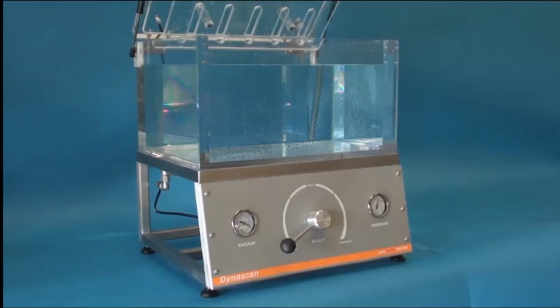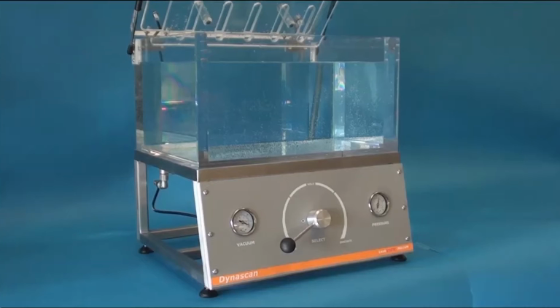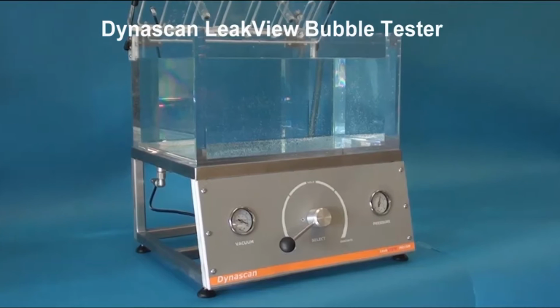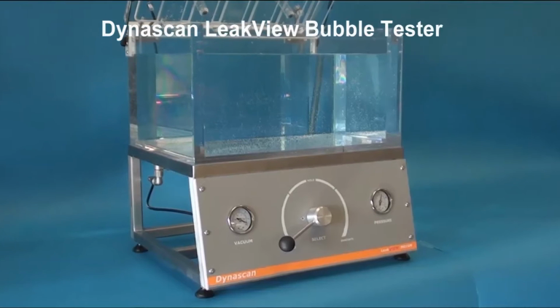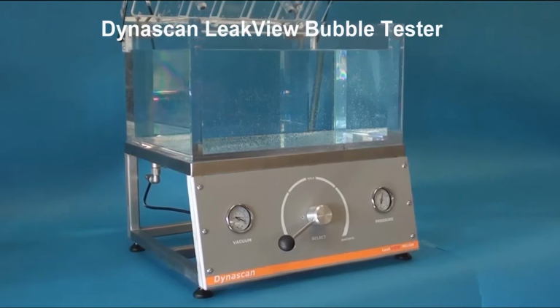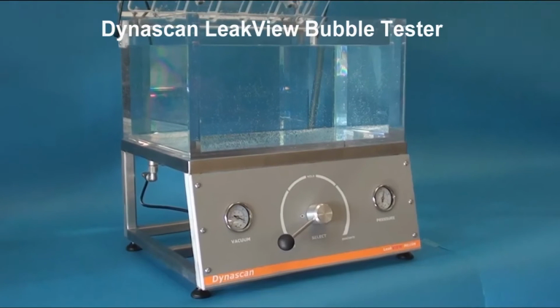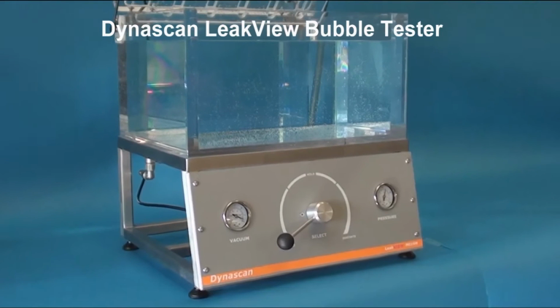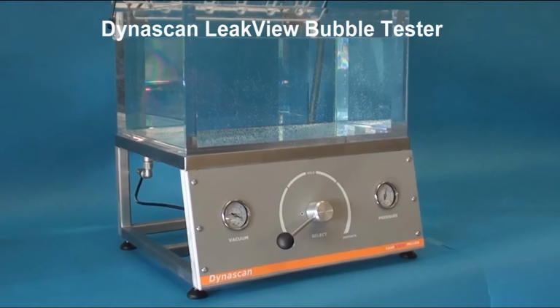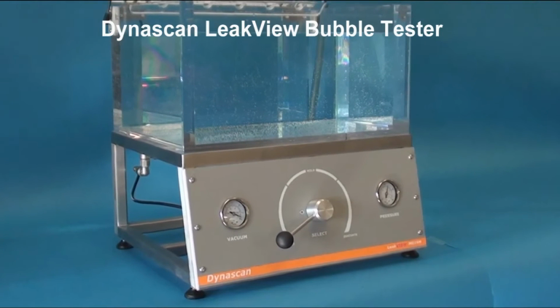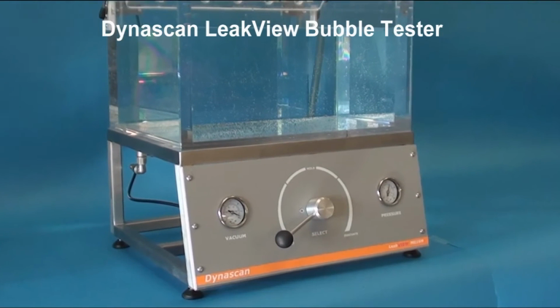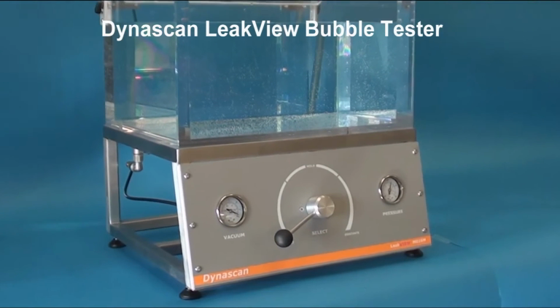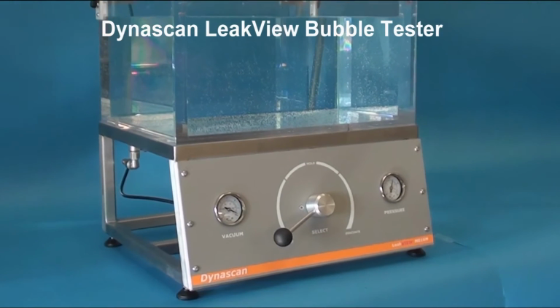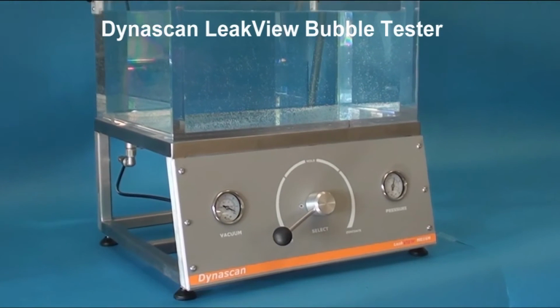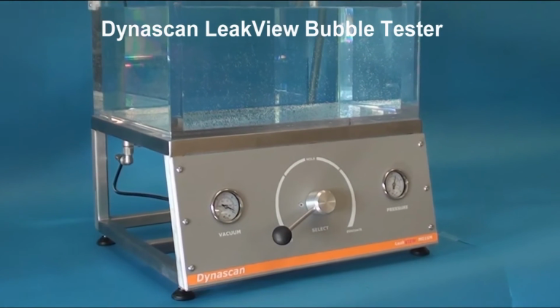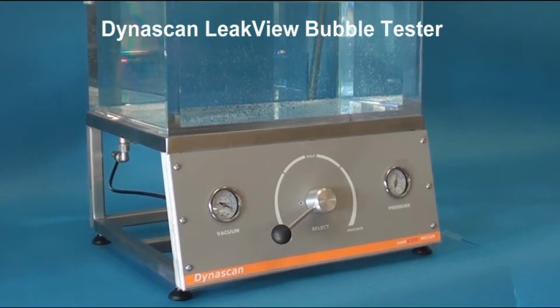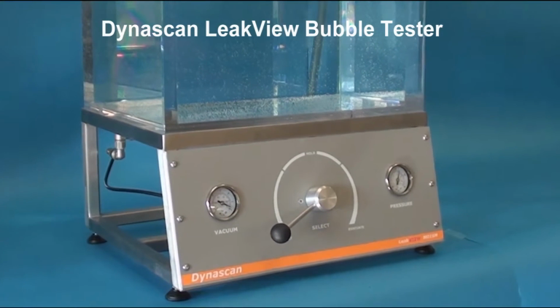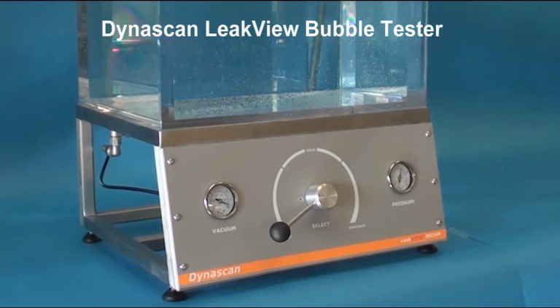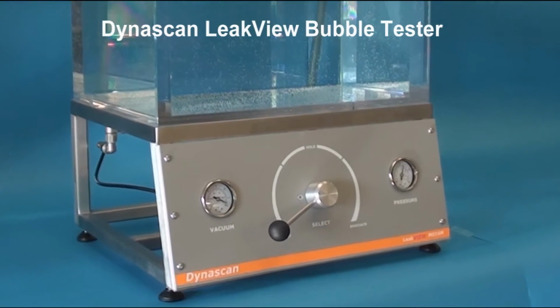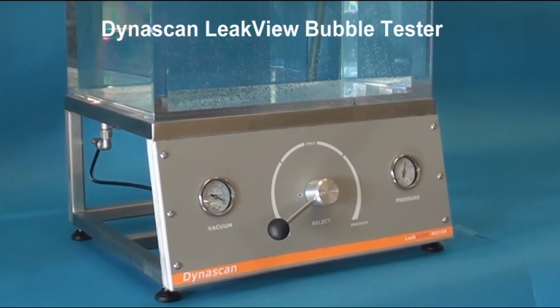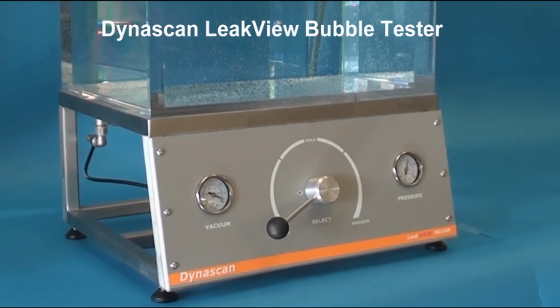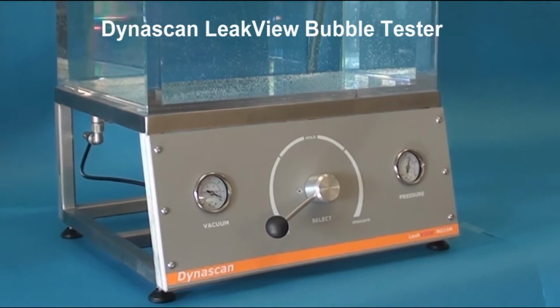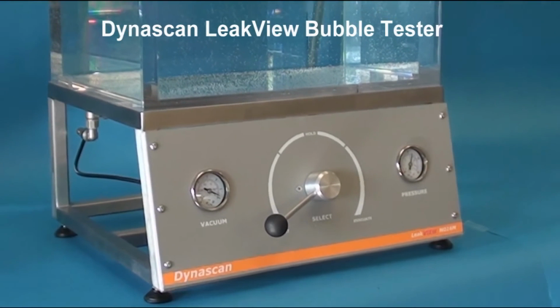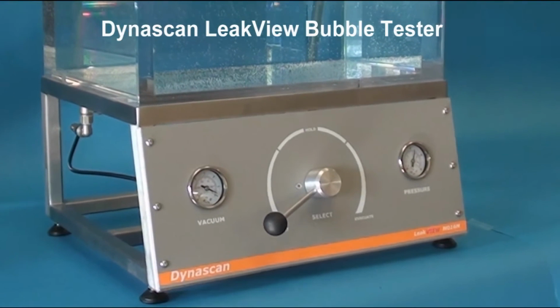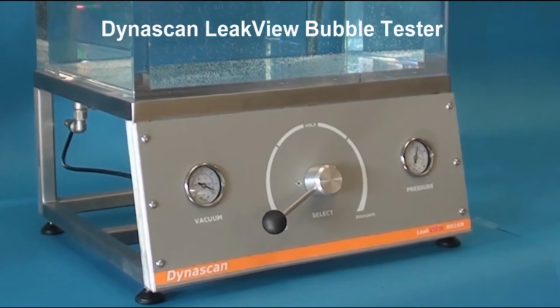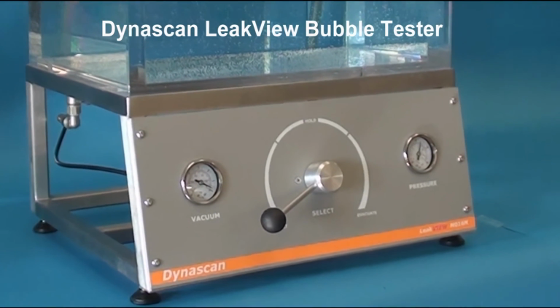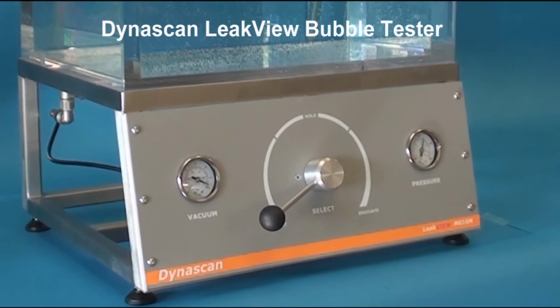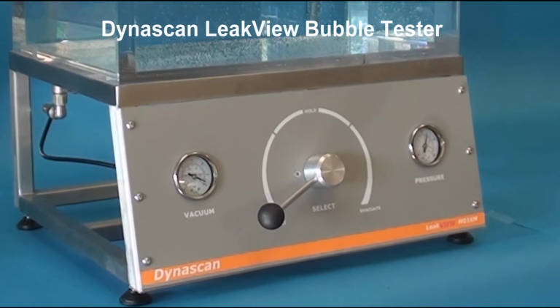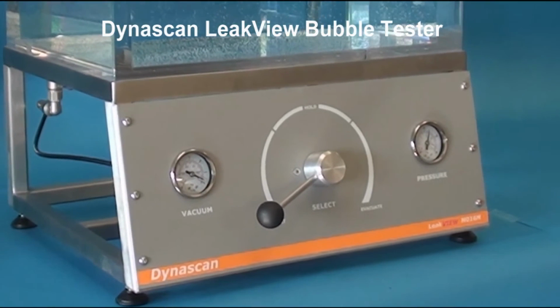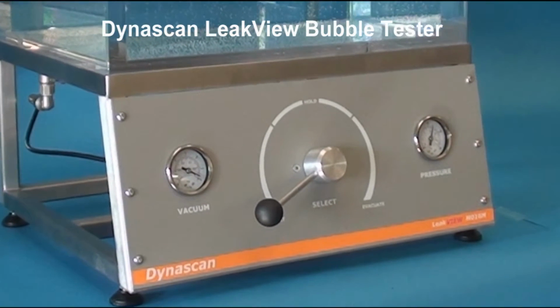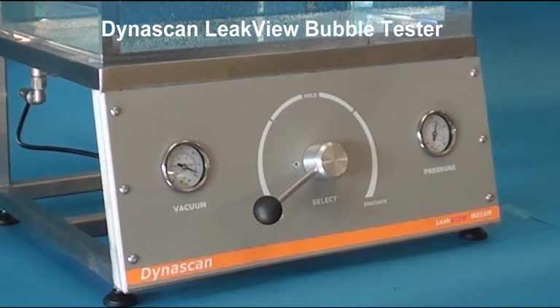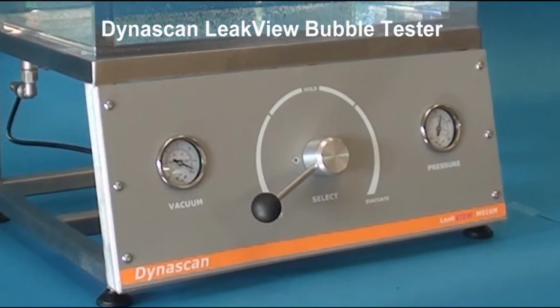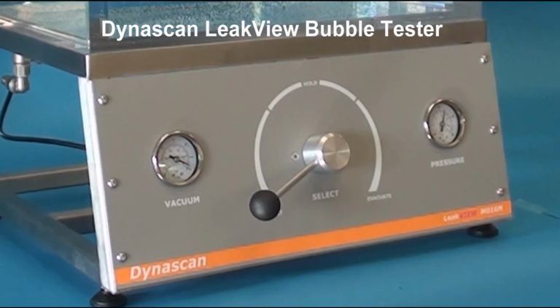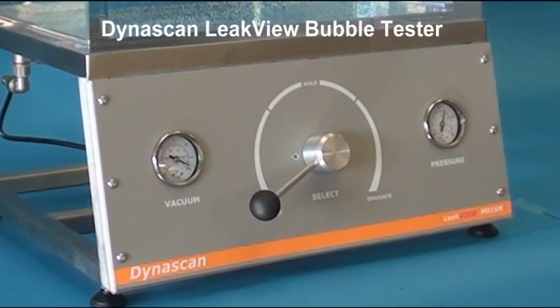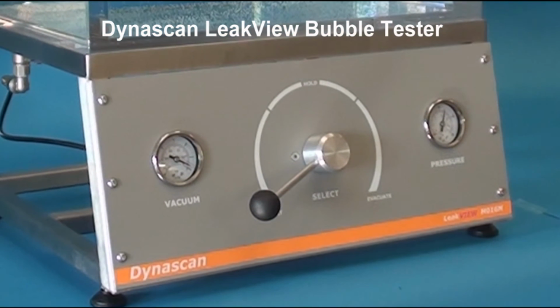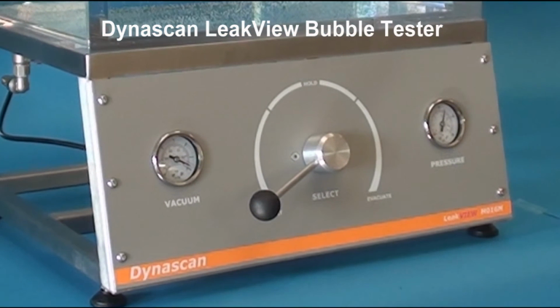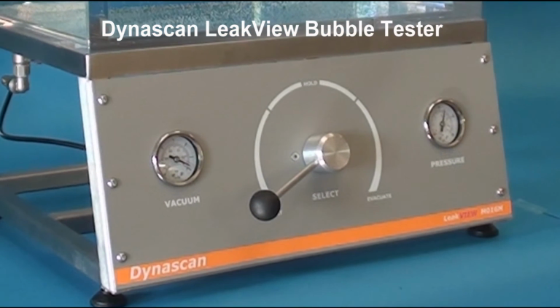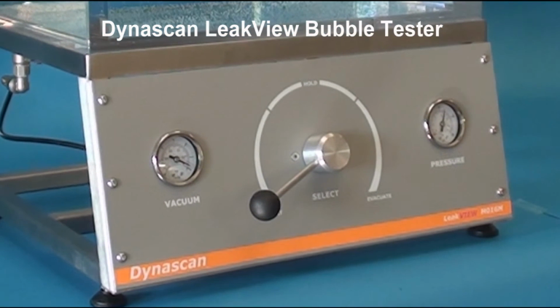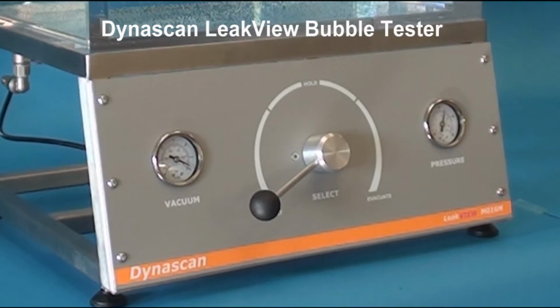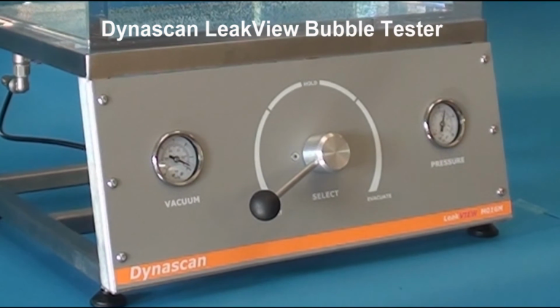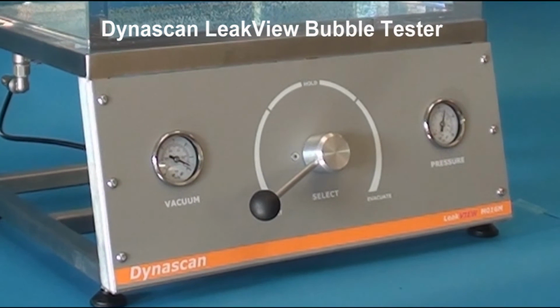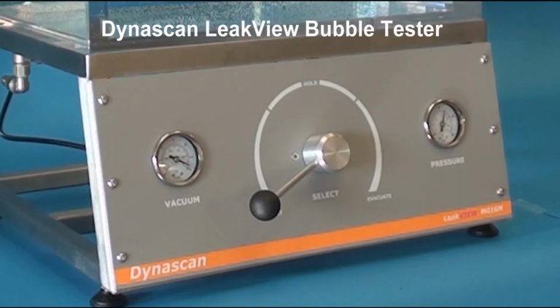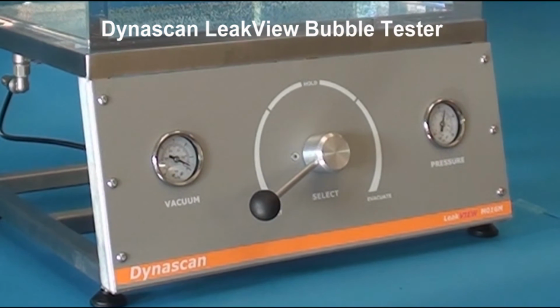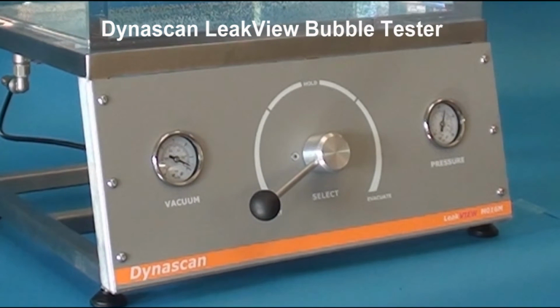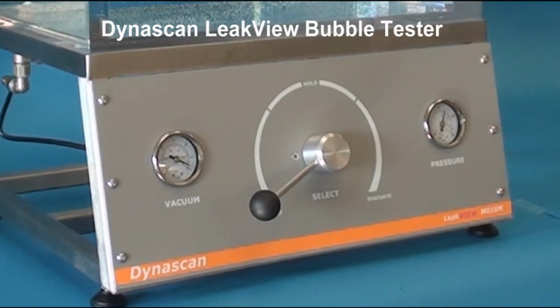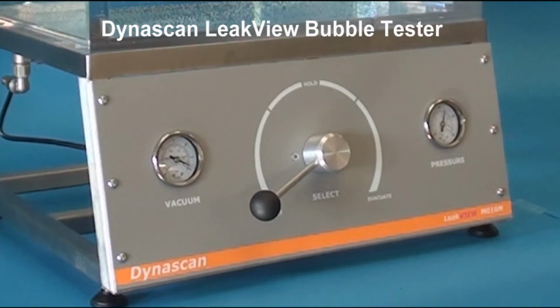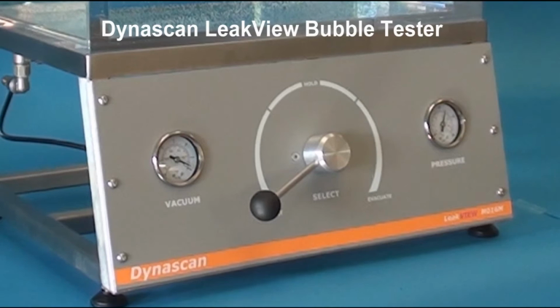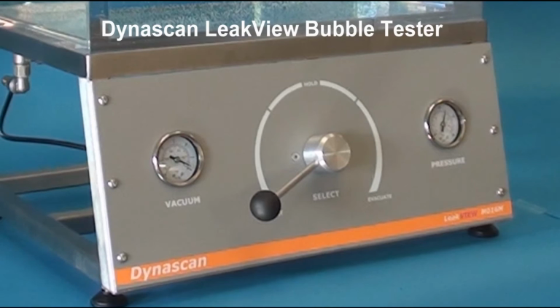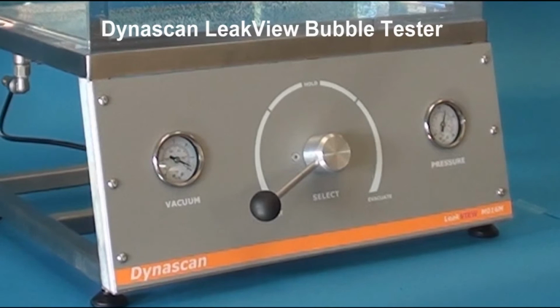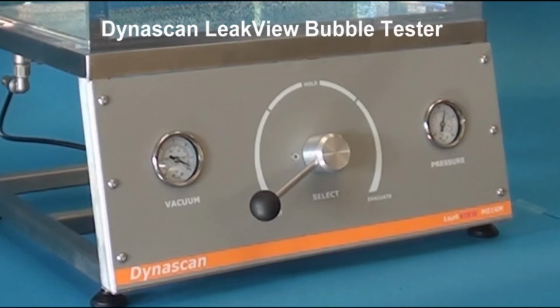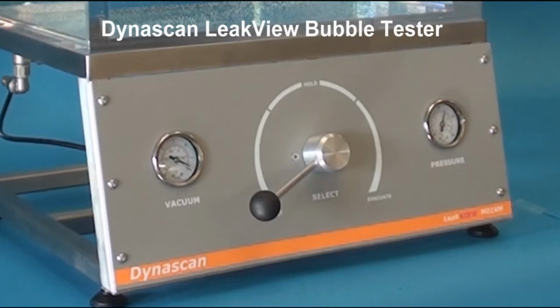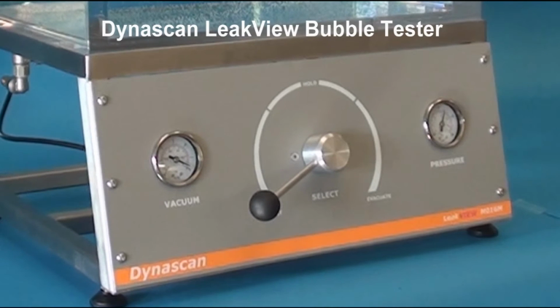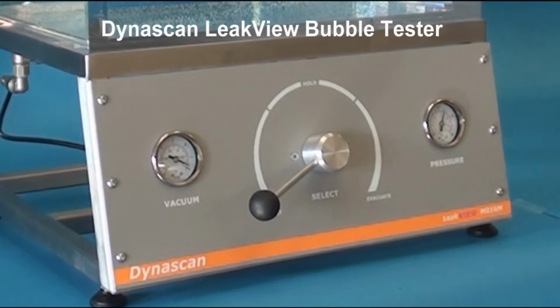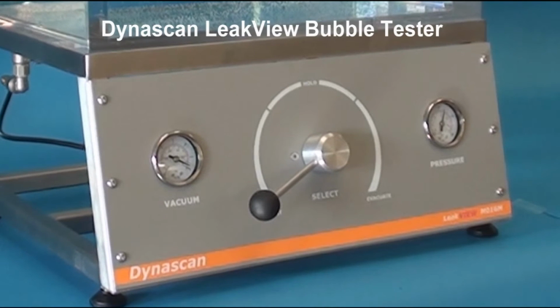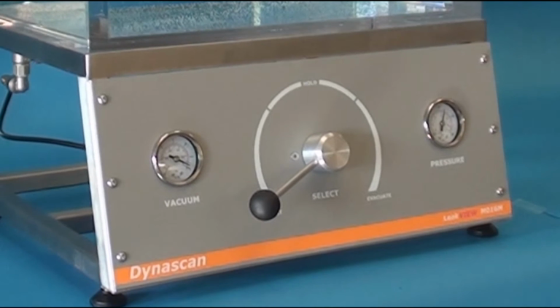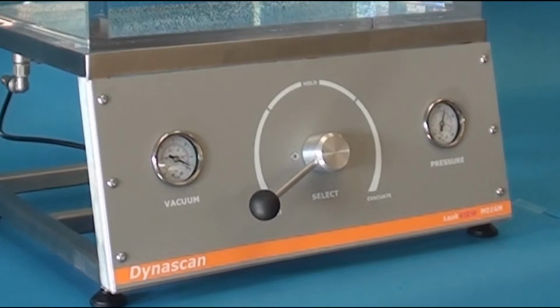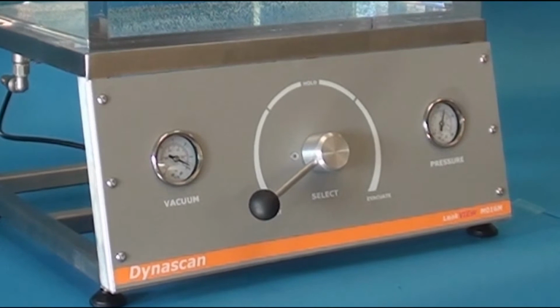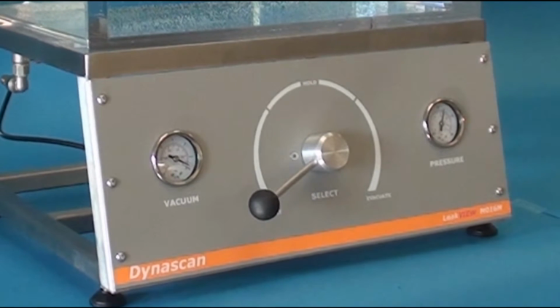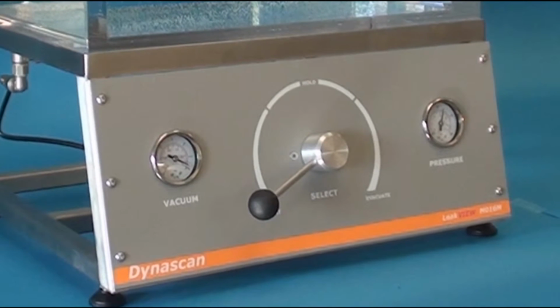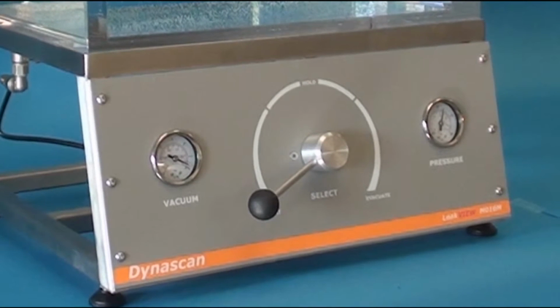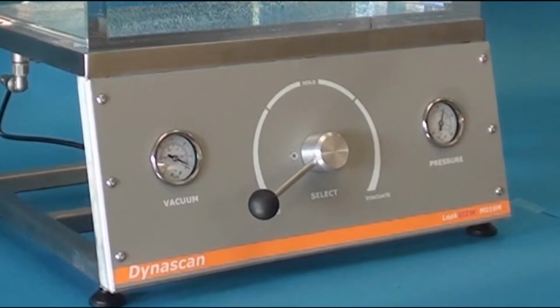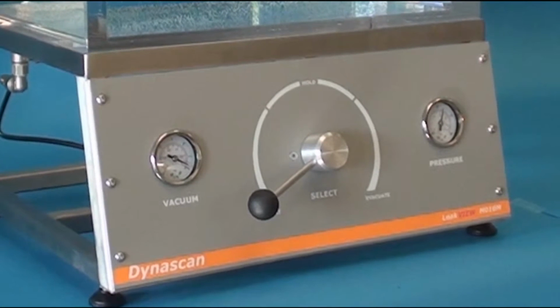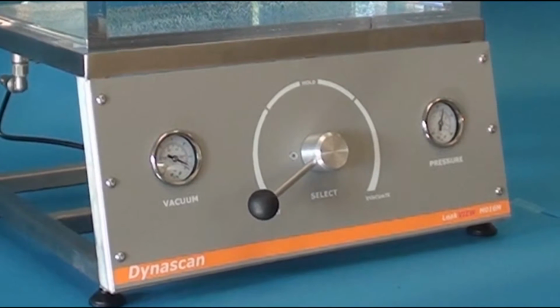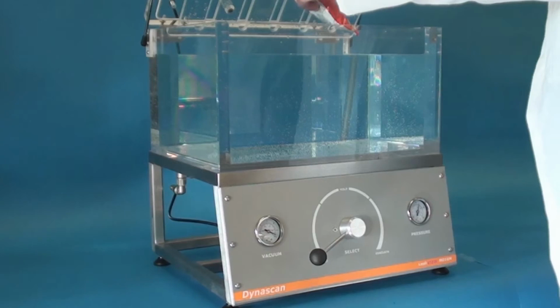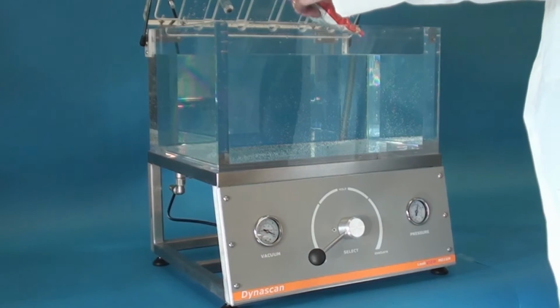Introducing the Dynascan Leak View, a budget vacuum leak detection system suitable for production and laboratory environments.